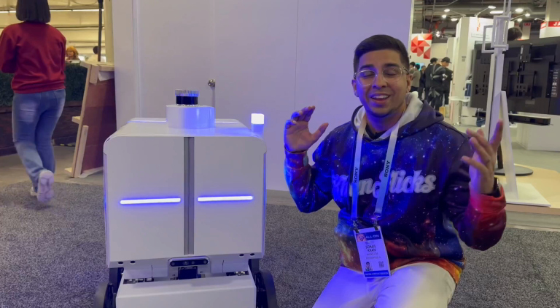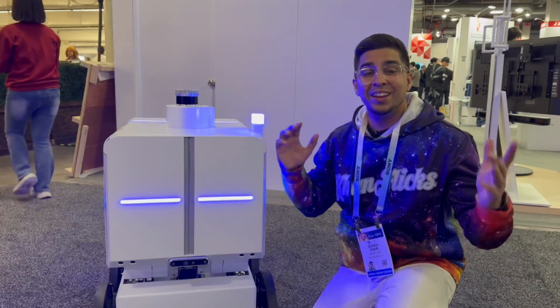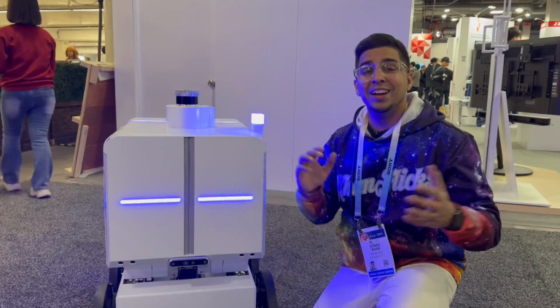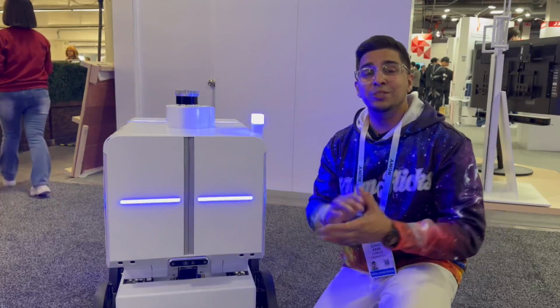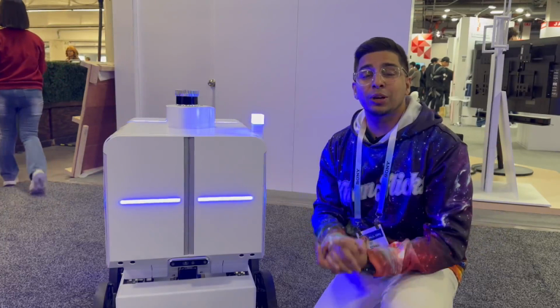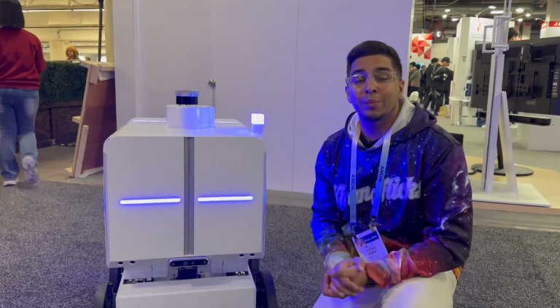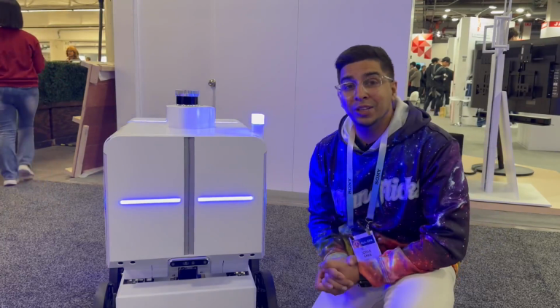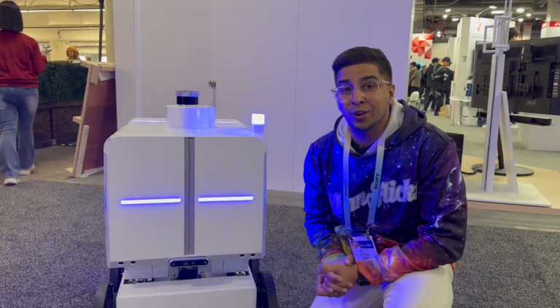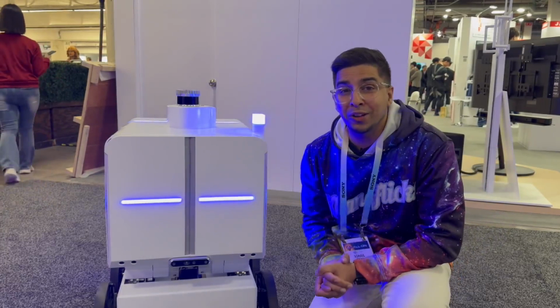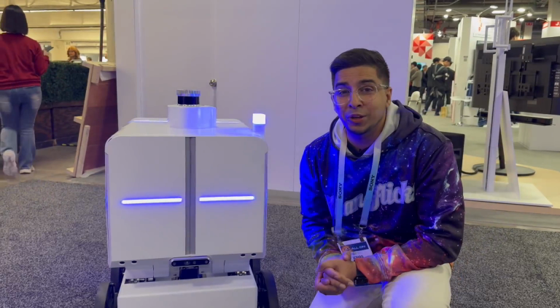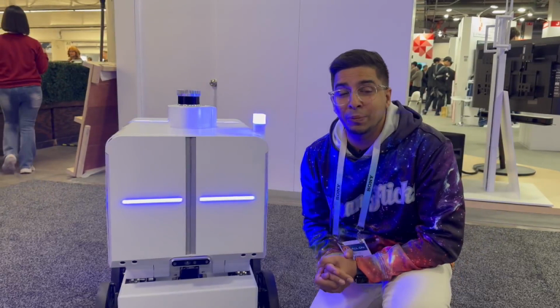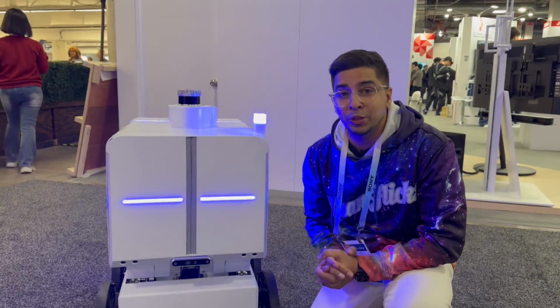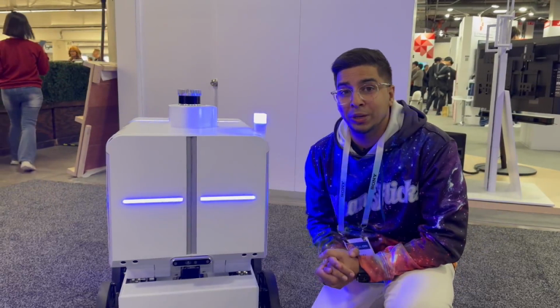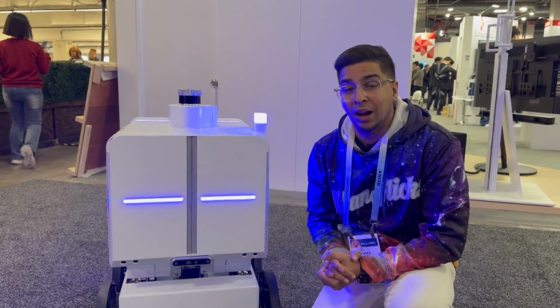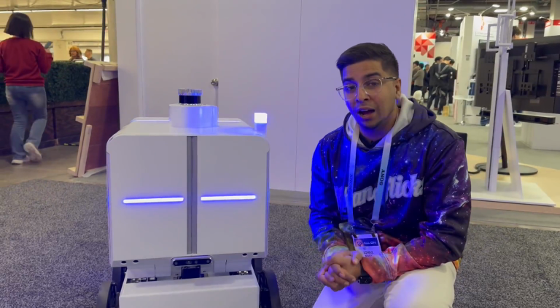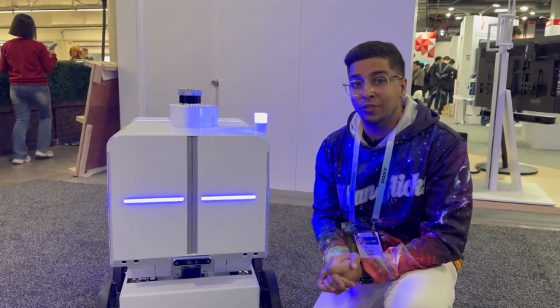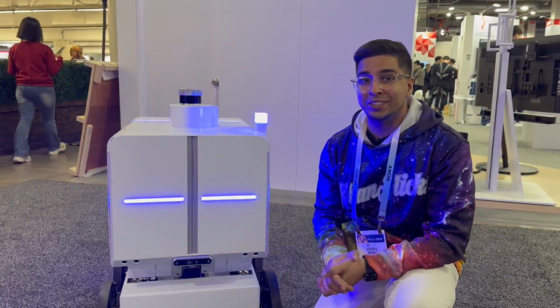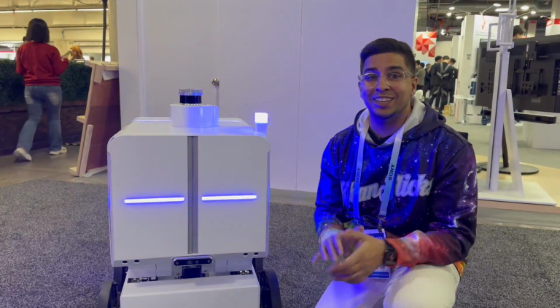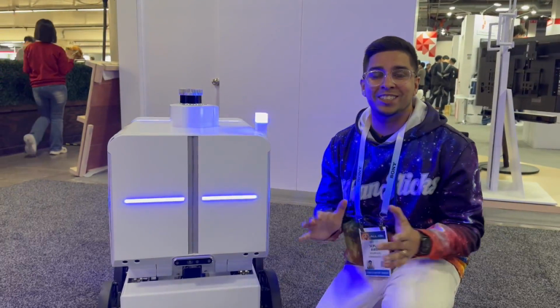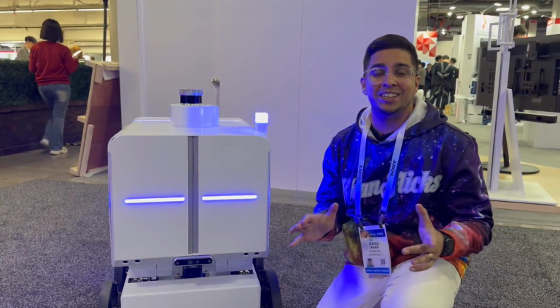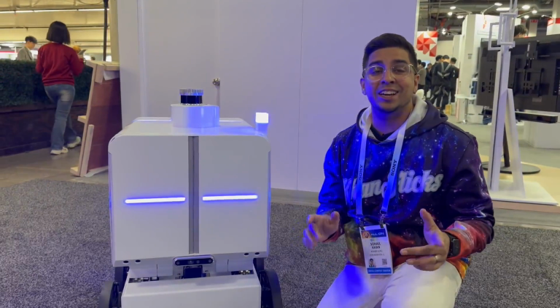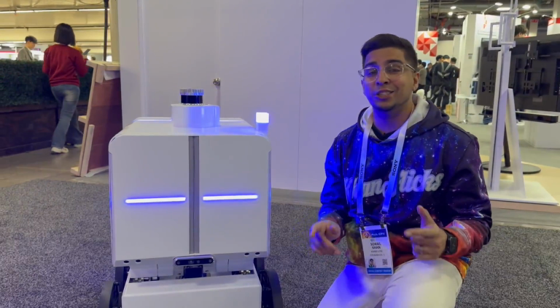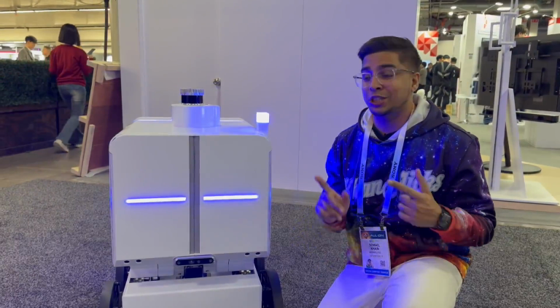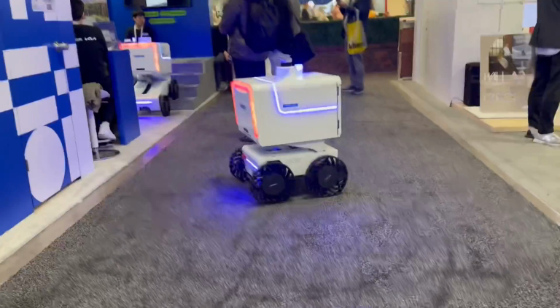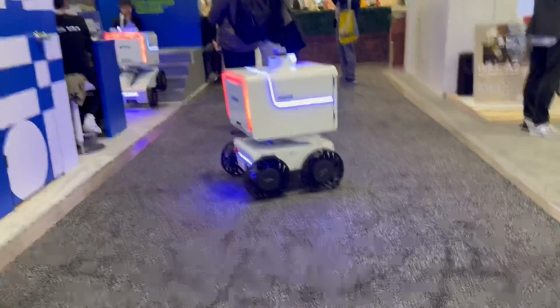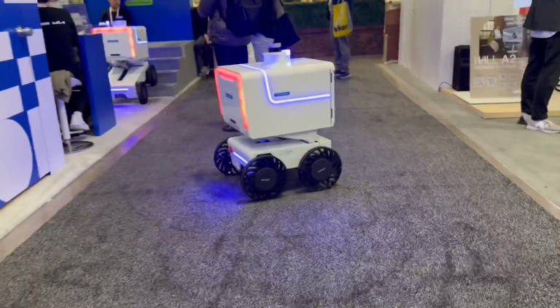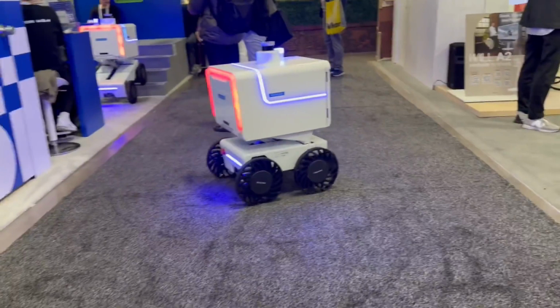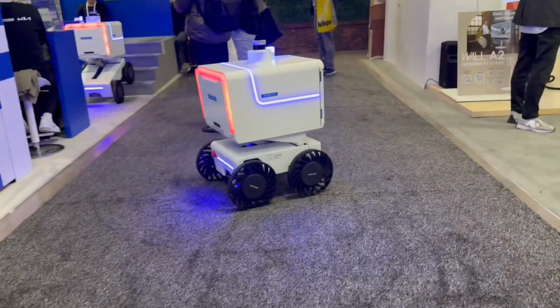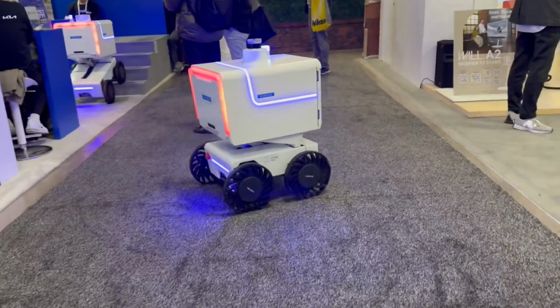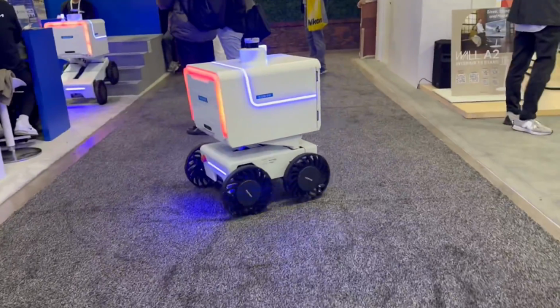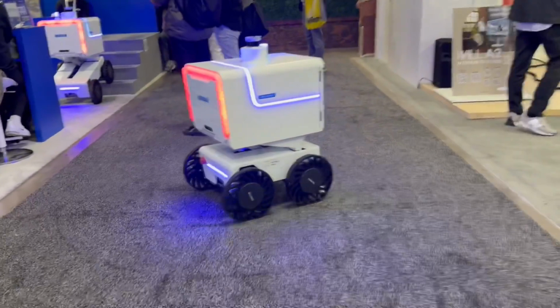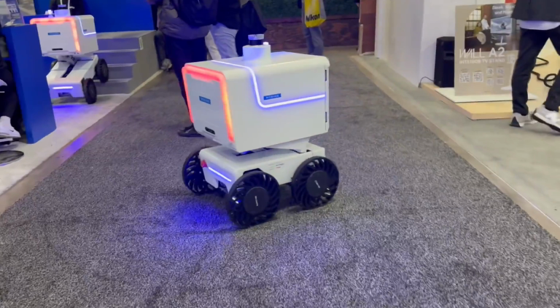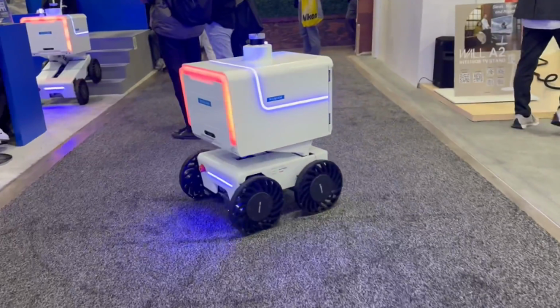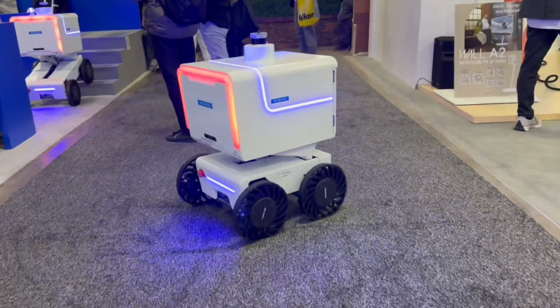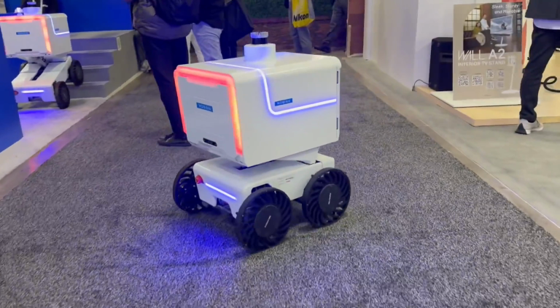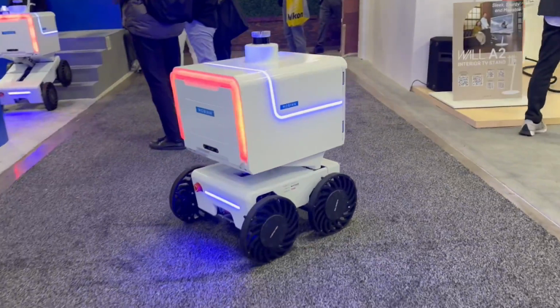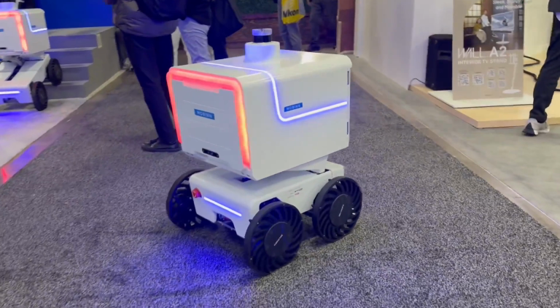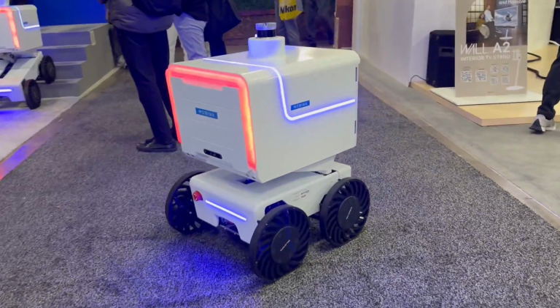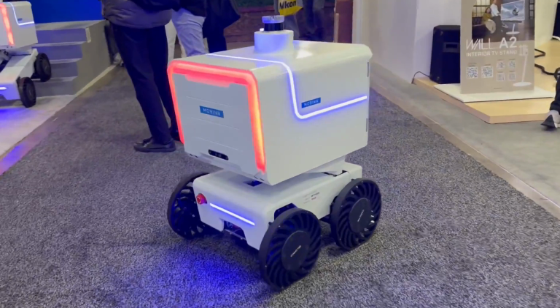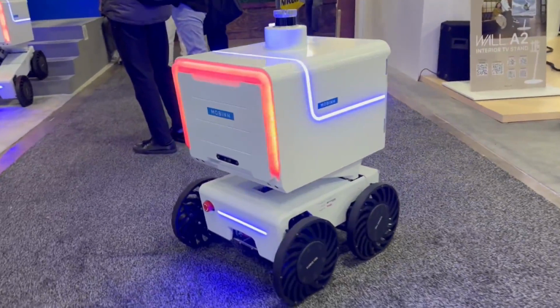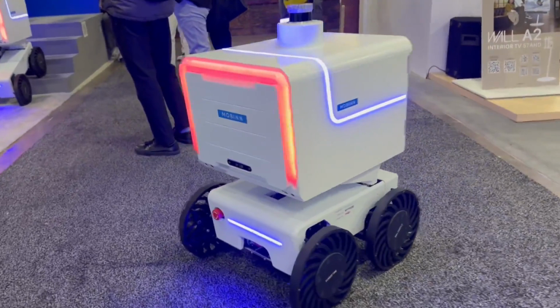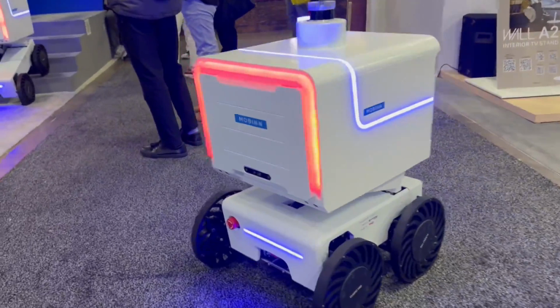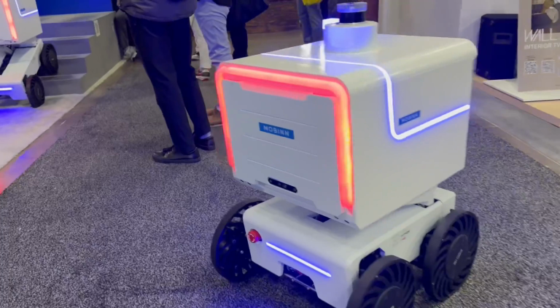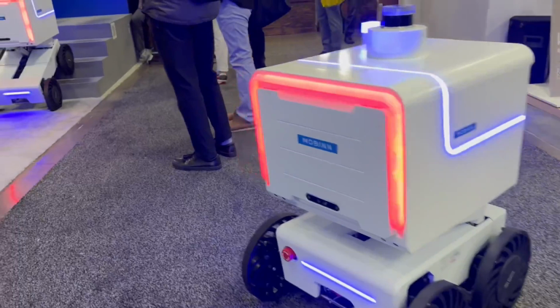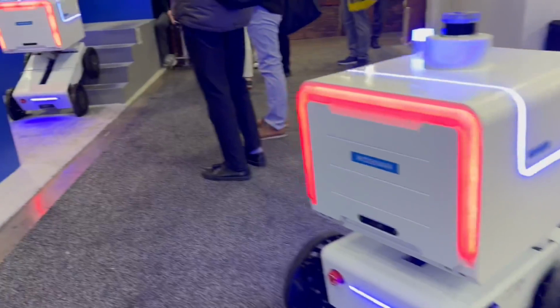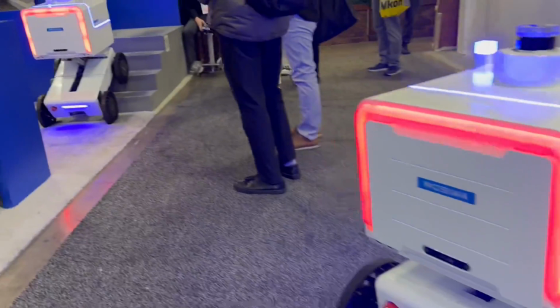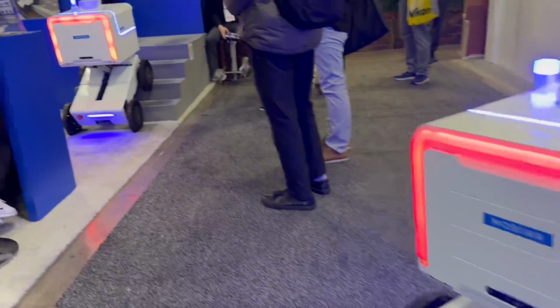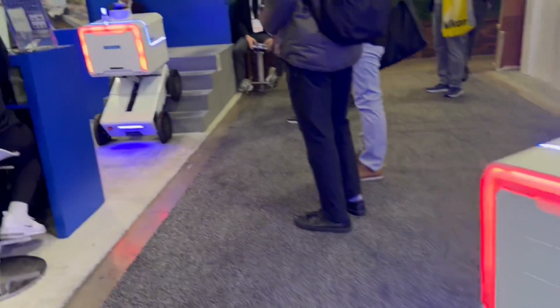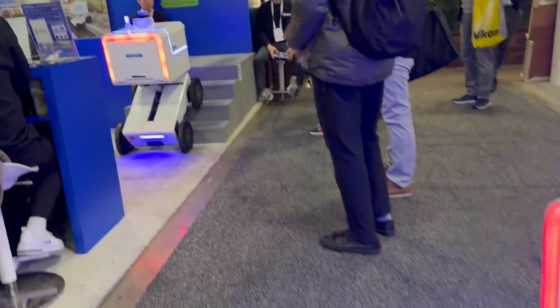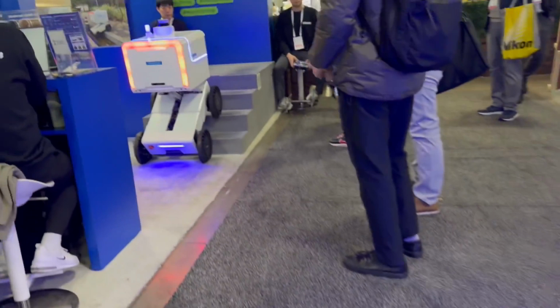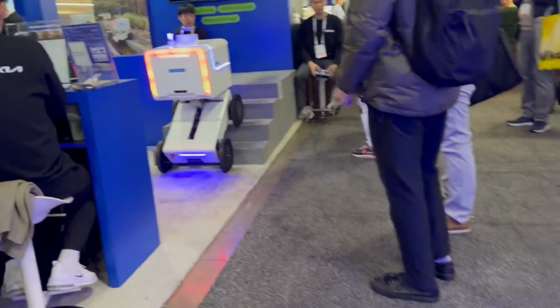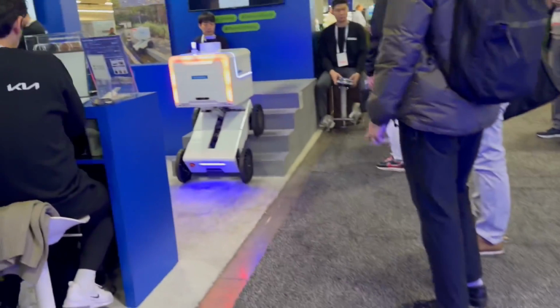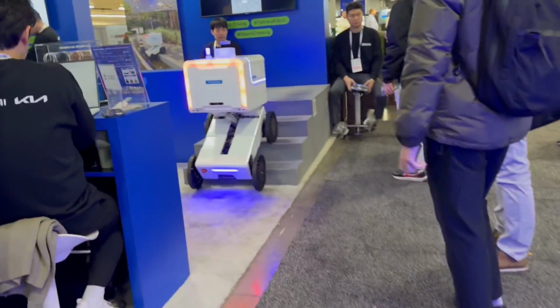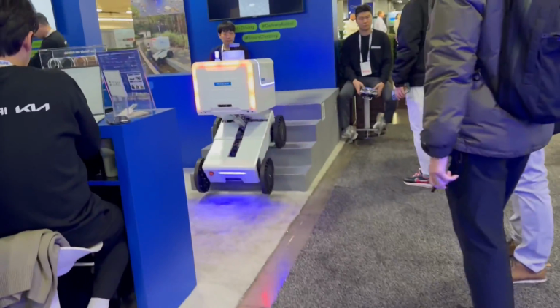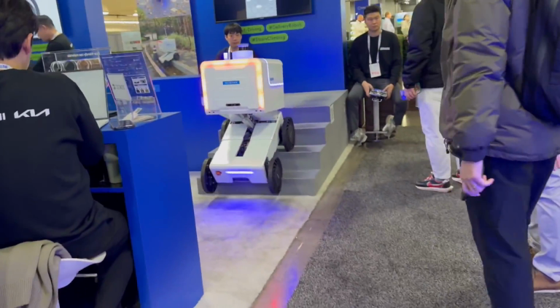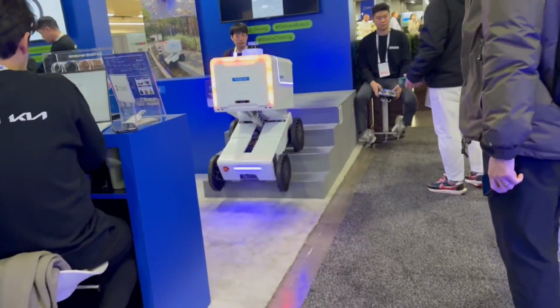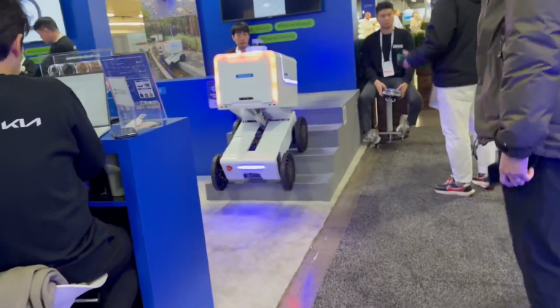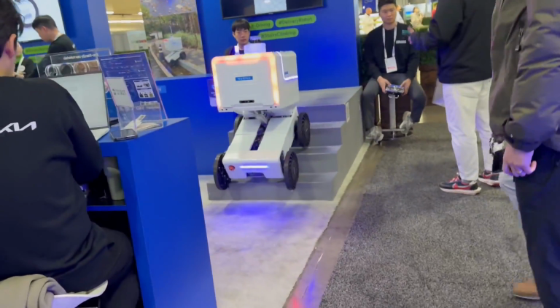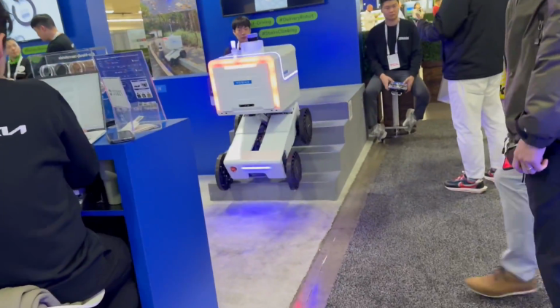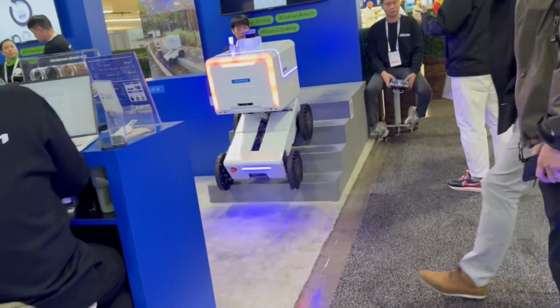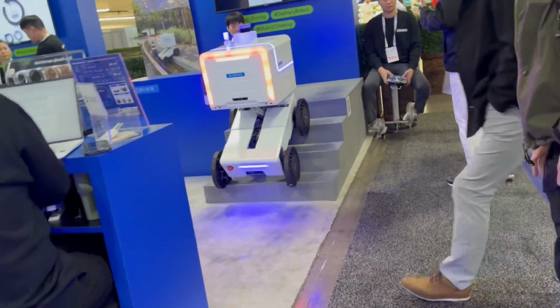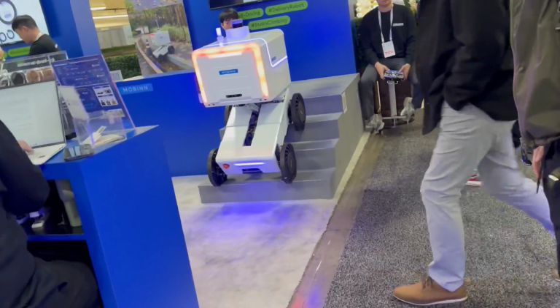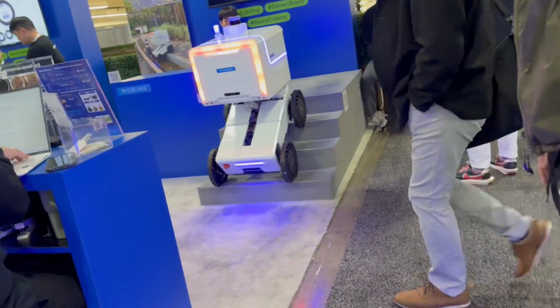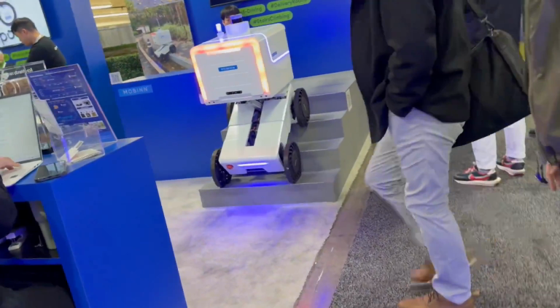Hey guys, welcome back to an all-new episode of Conflicts at CES, checking out an all-new delivery robot. This here's the M3 by Mobin, in which I have Vector today.